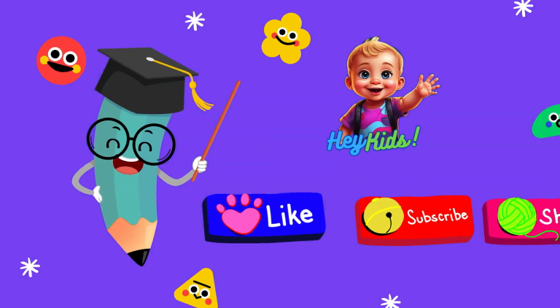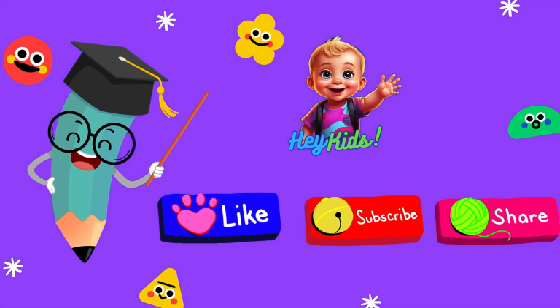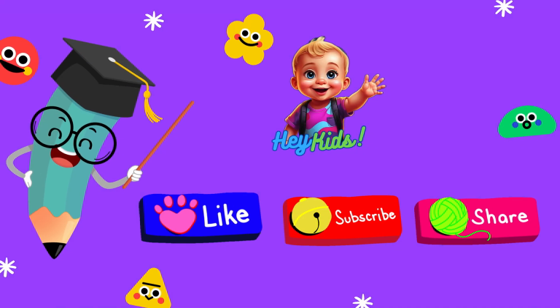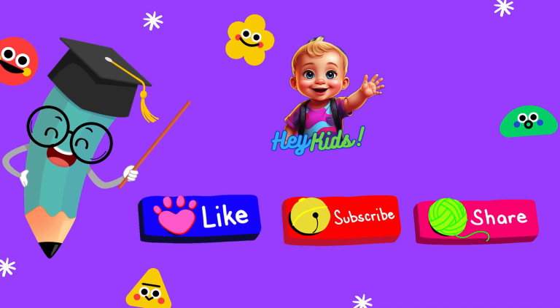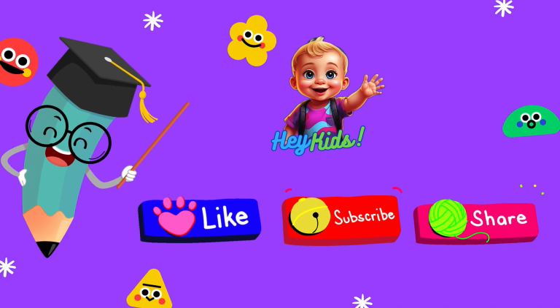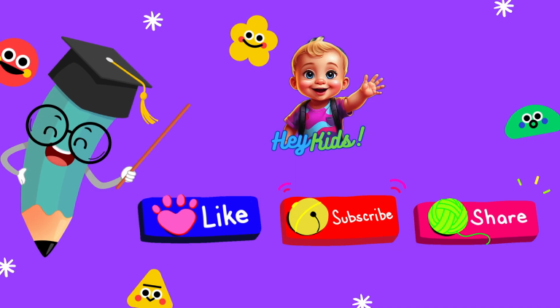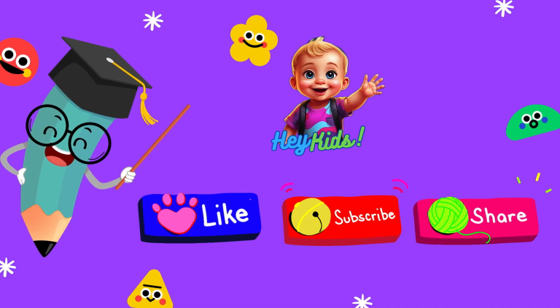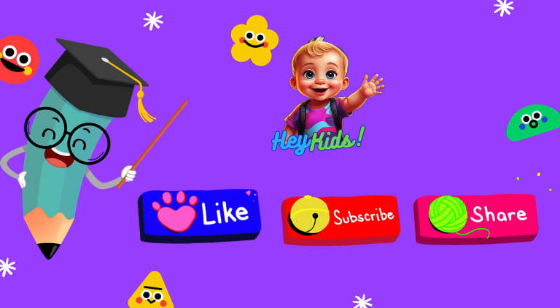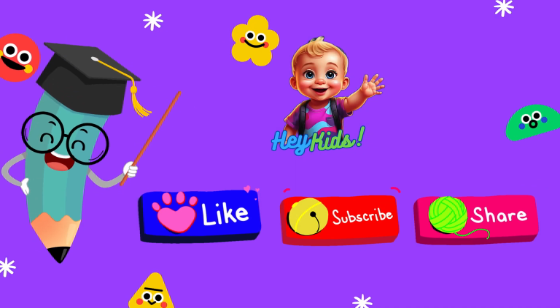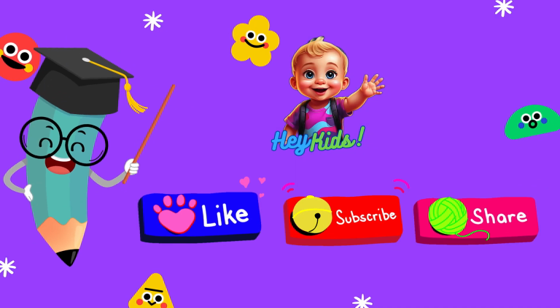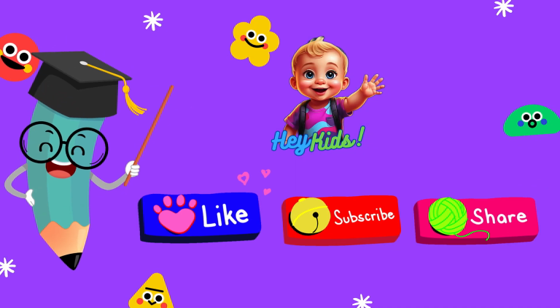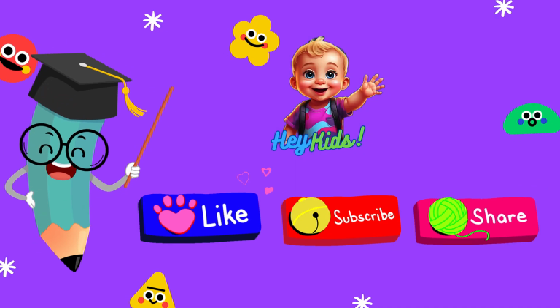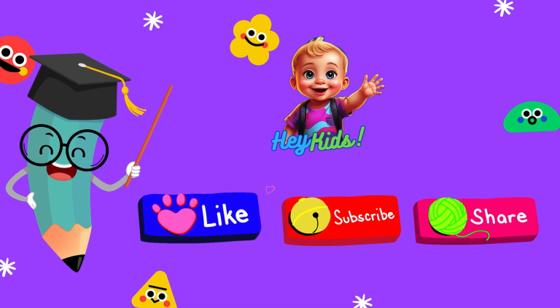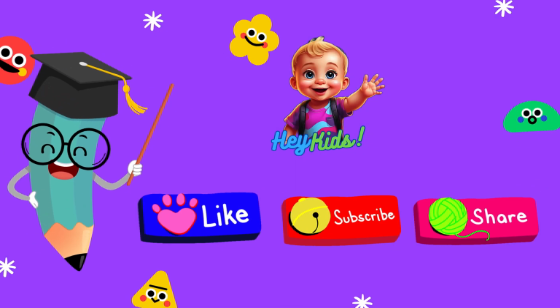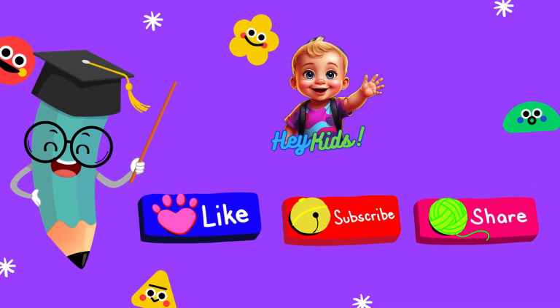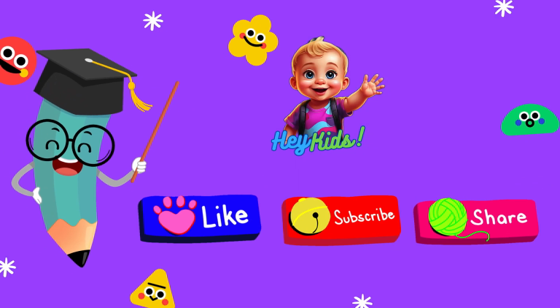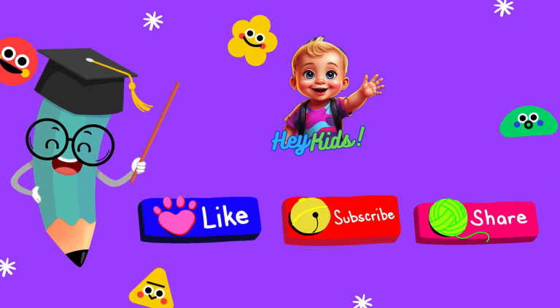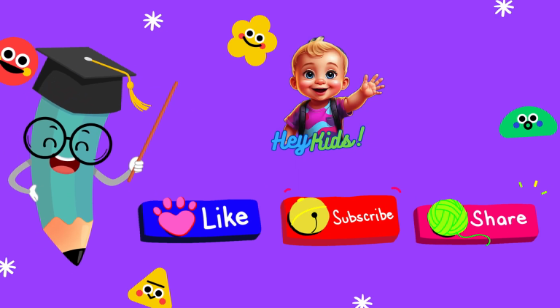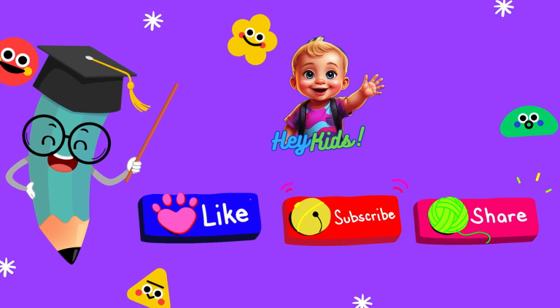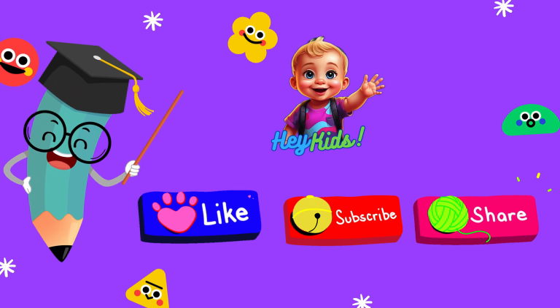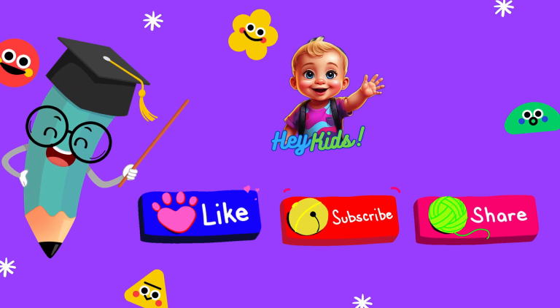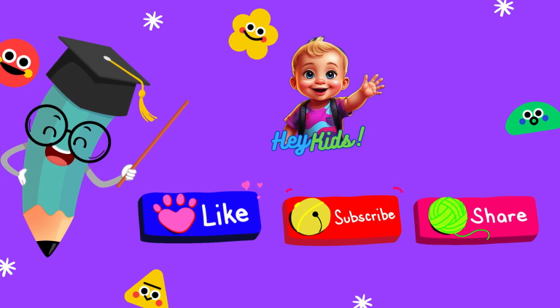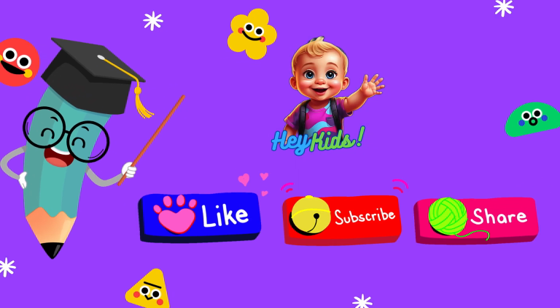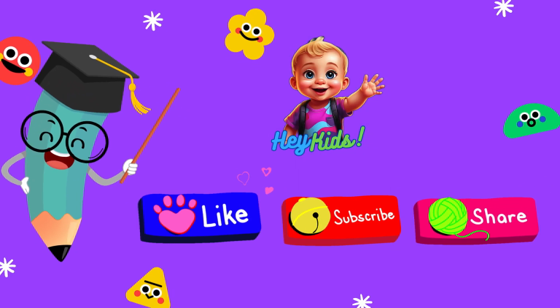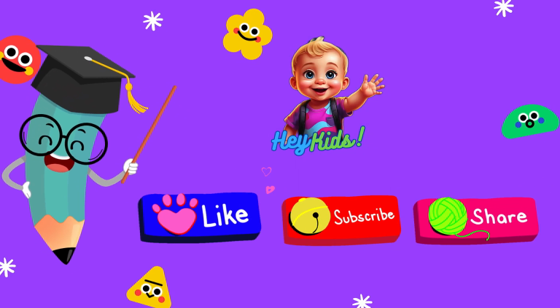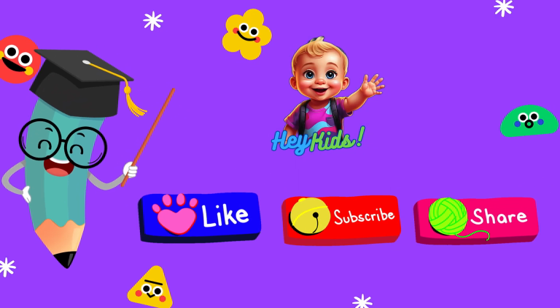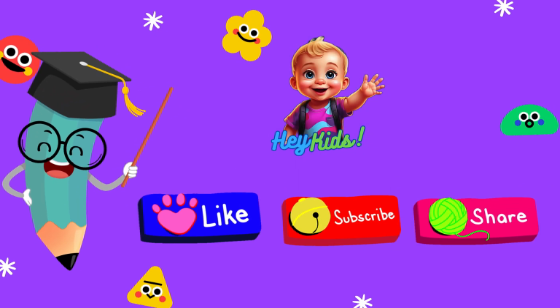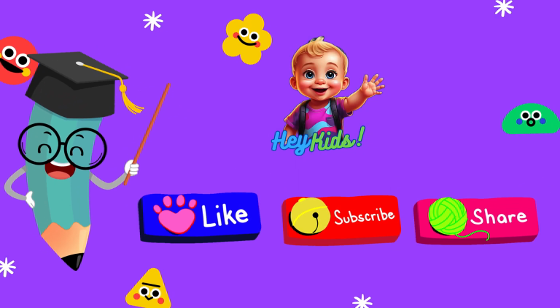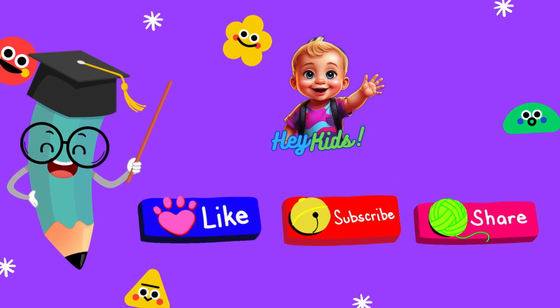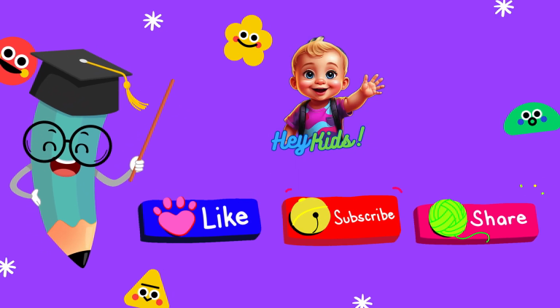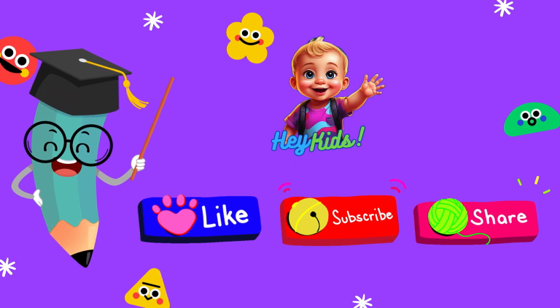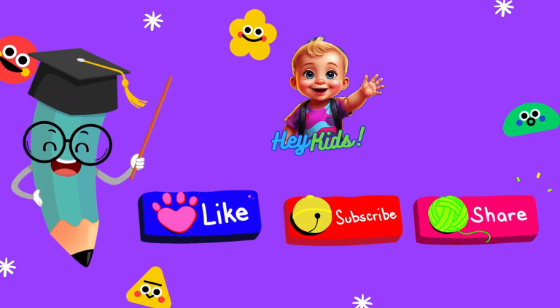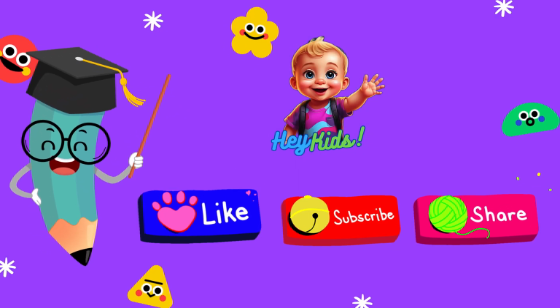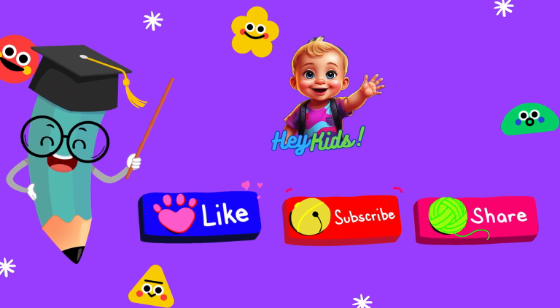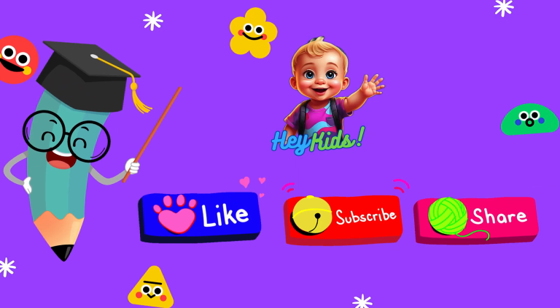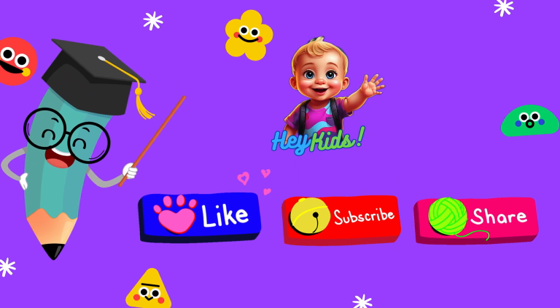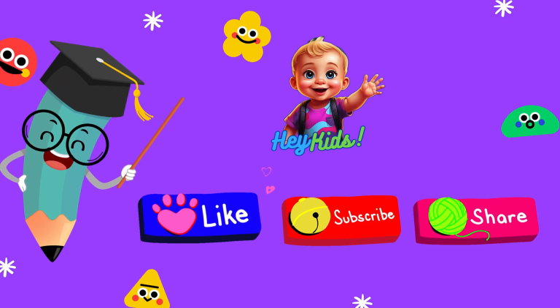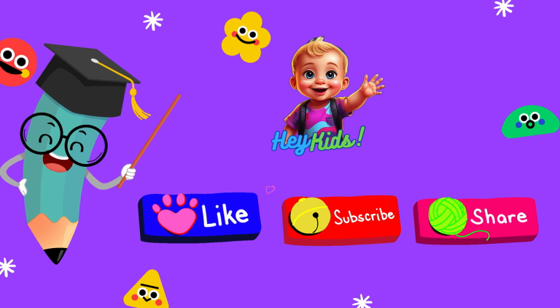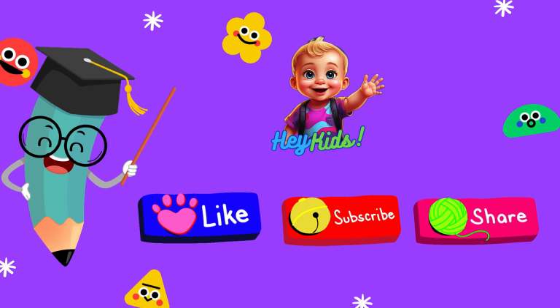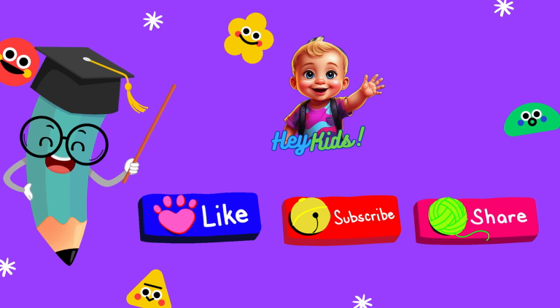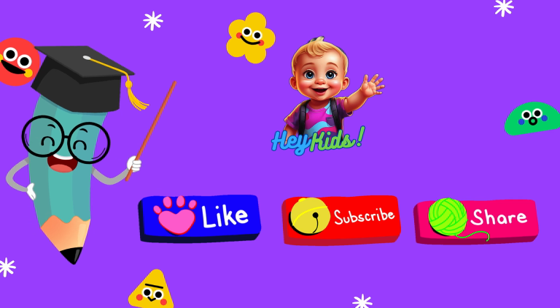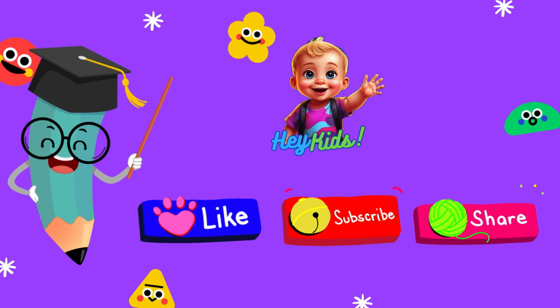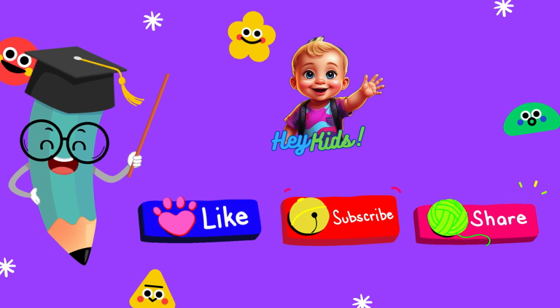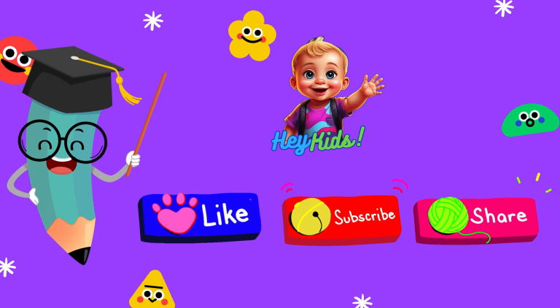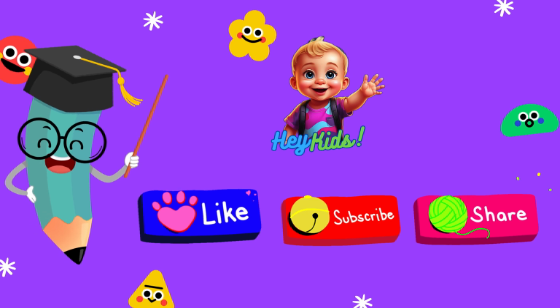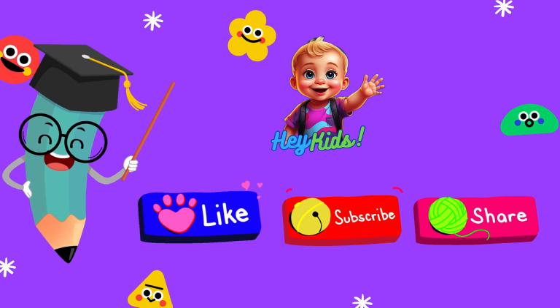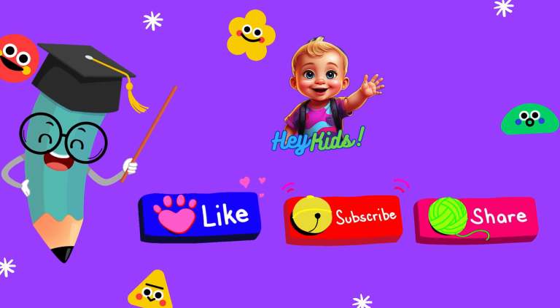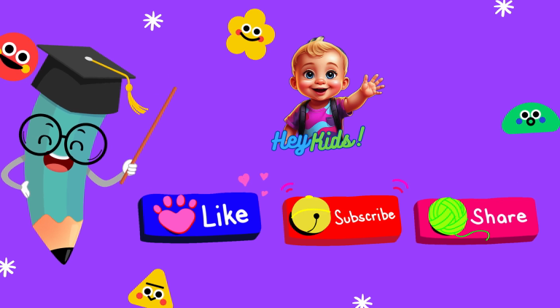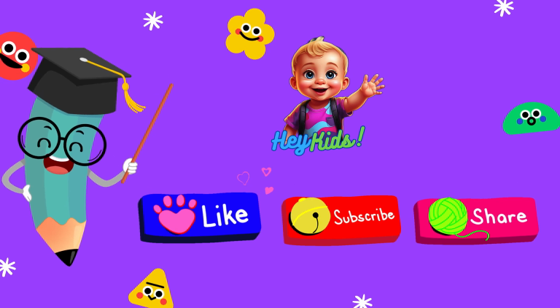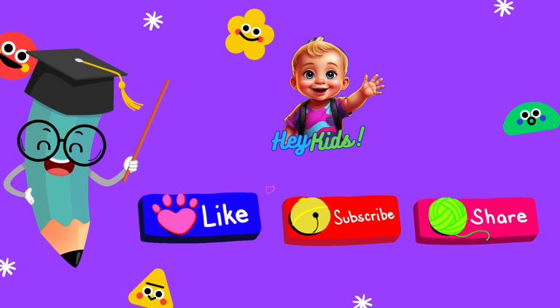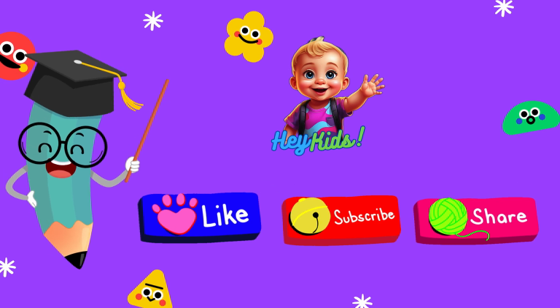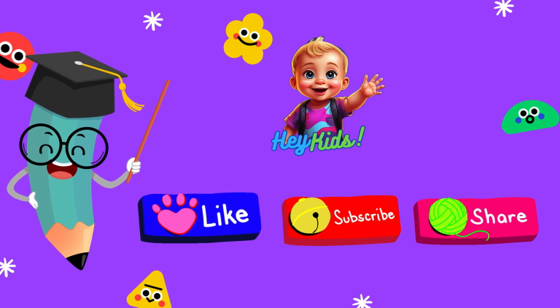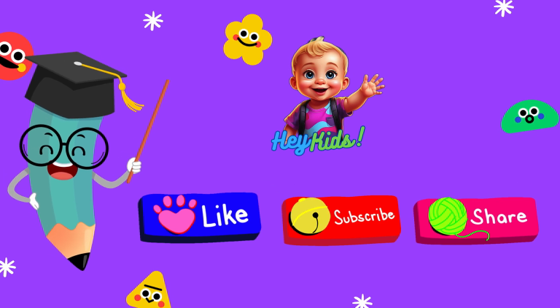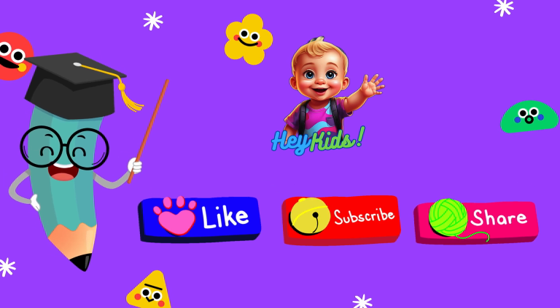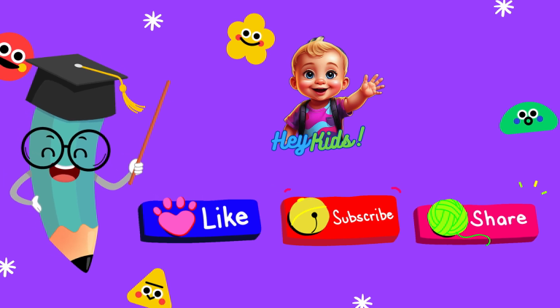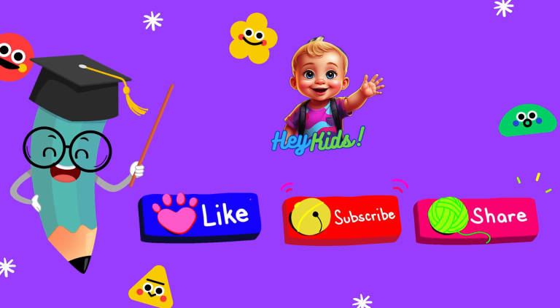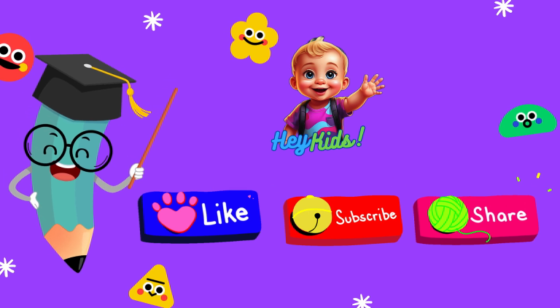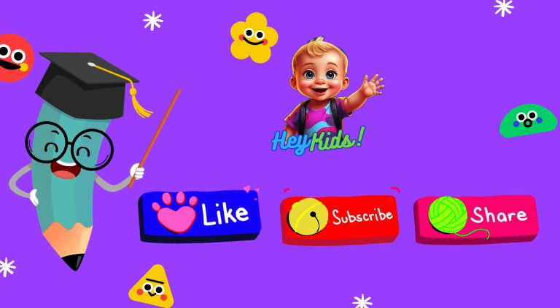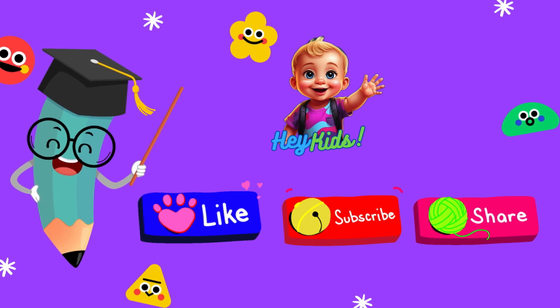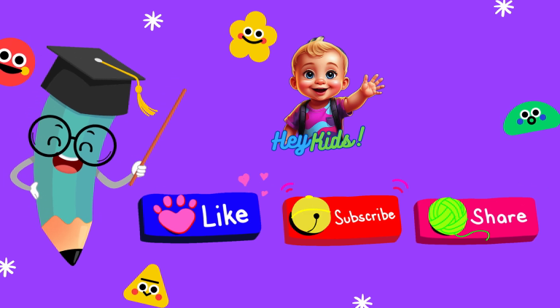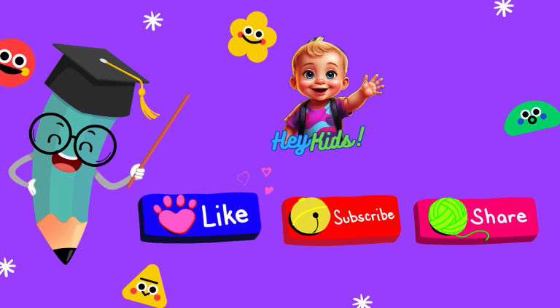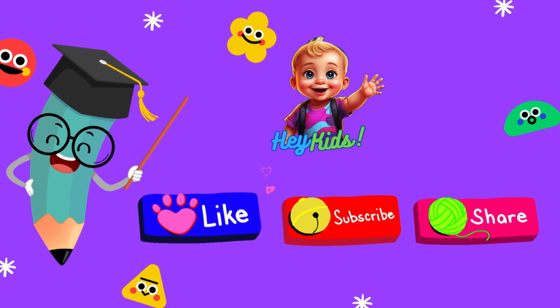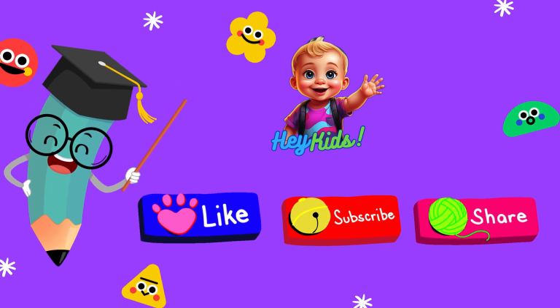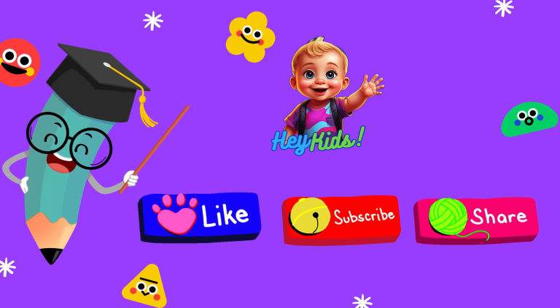Before we begin, make sure to subscribe to our channel and hit the bell icon so you never miss any of our fun learning videos.